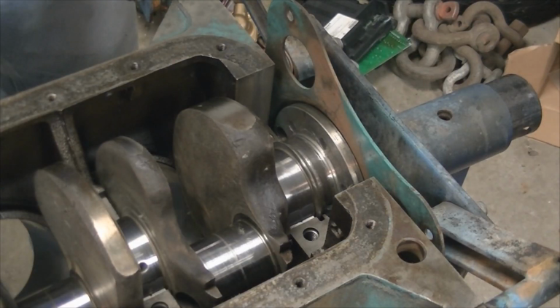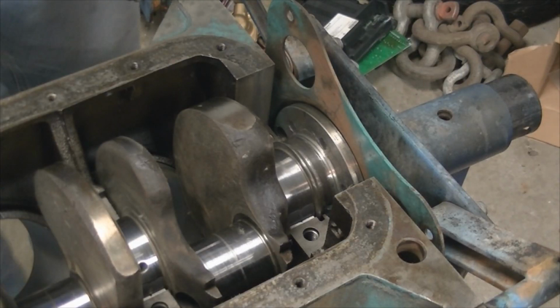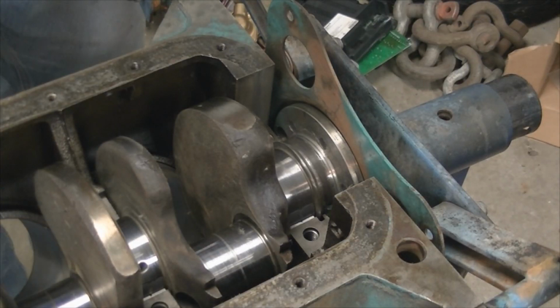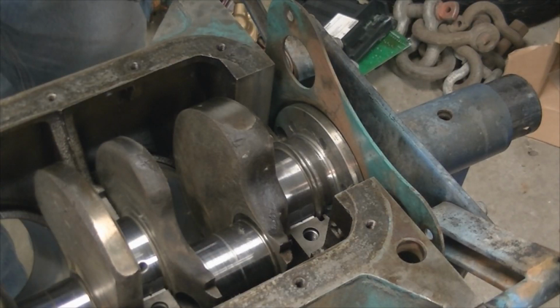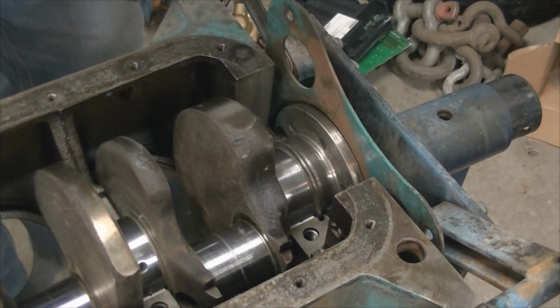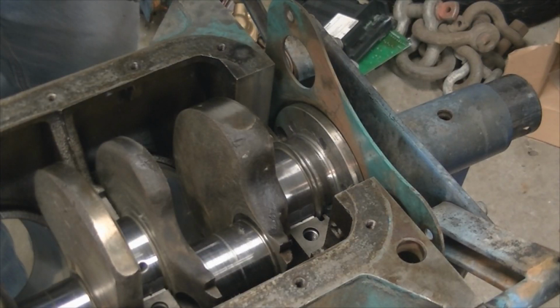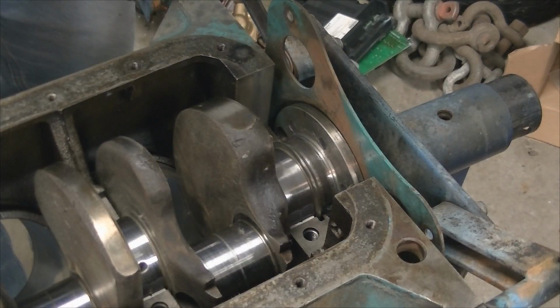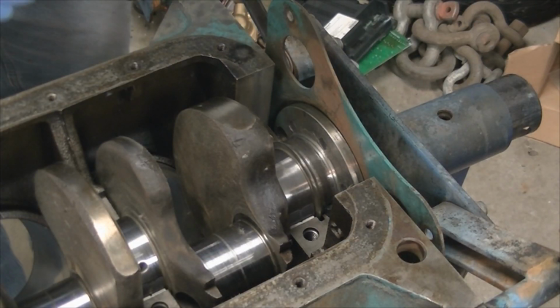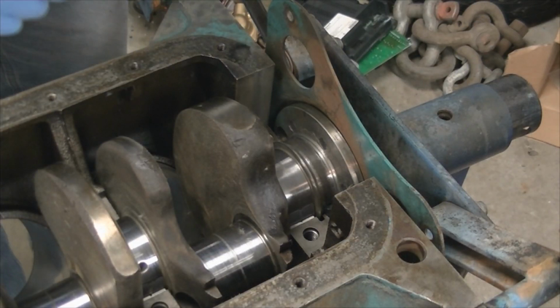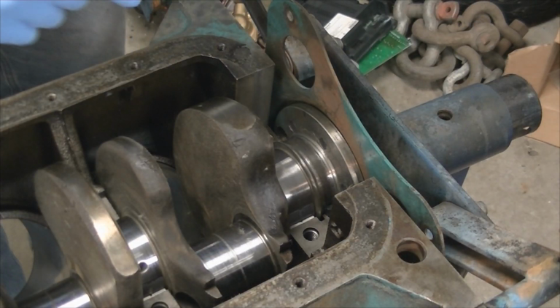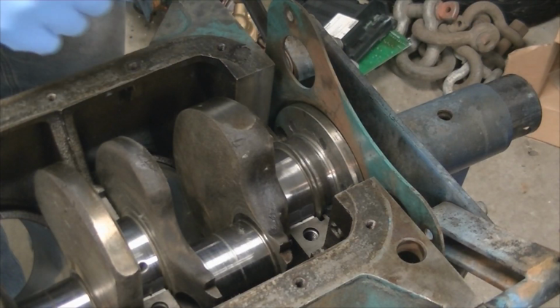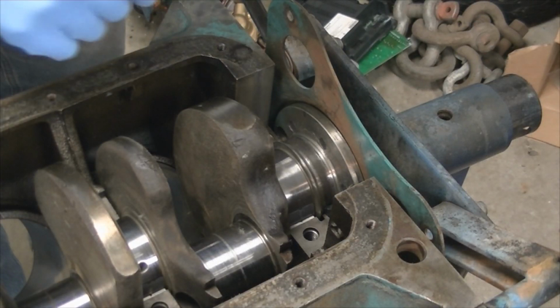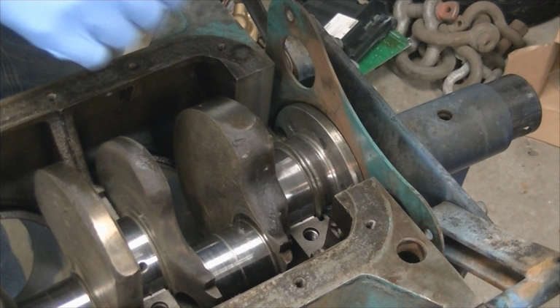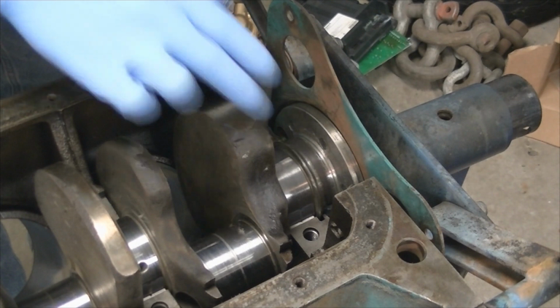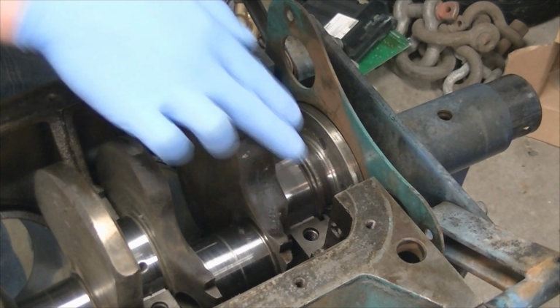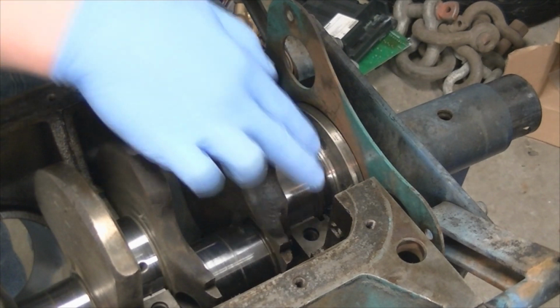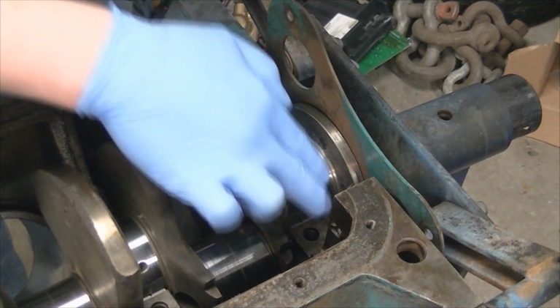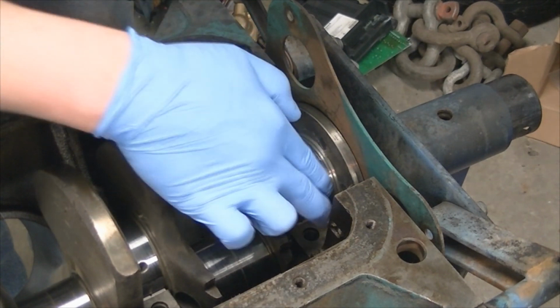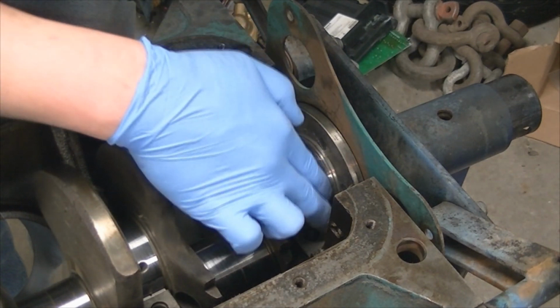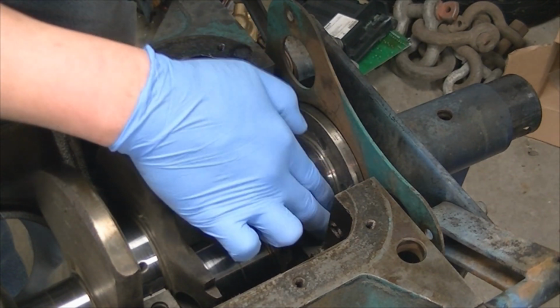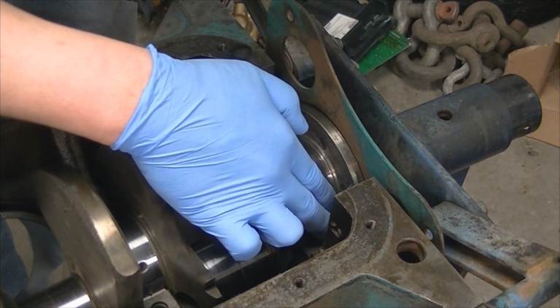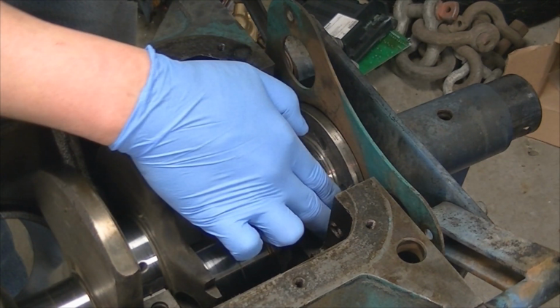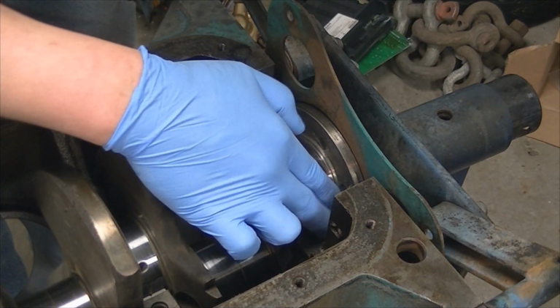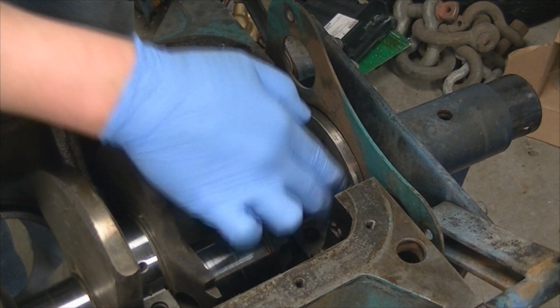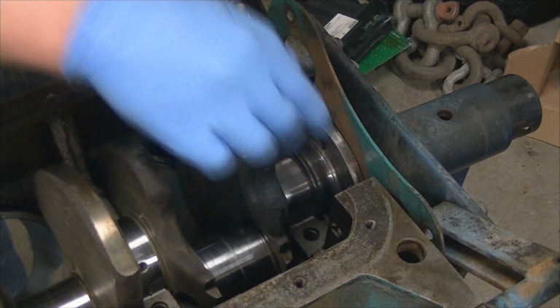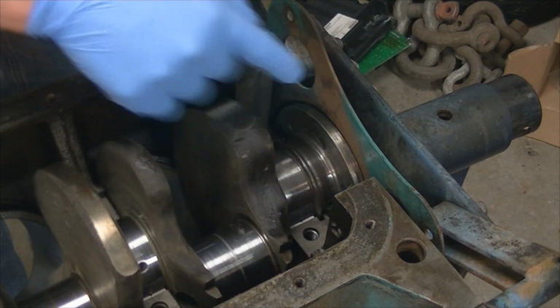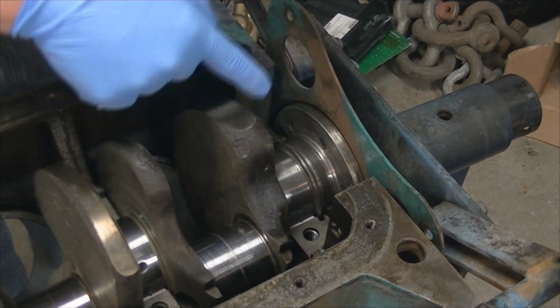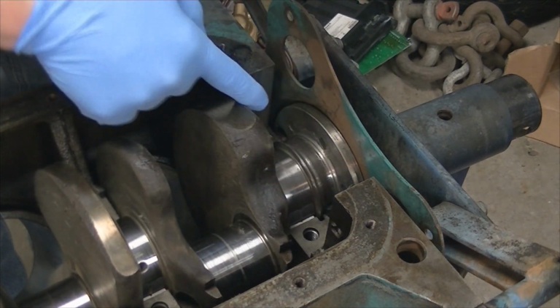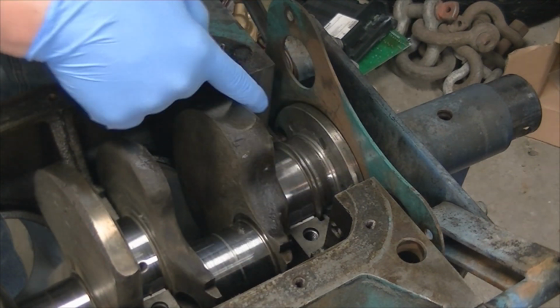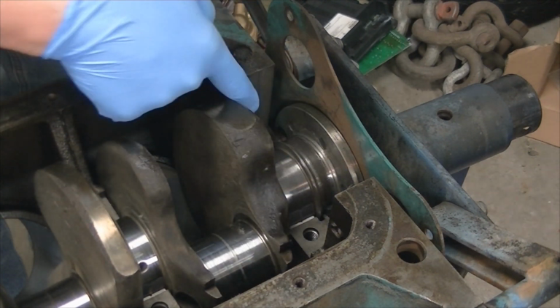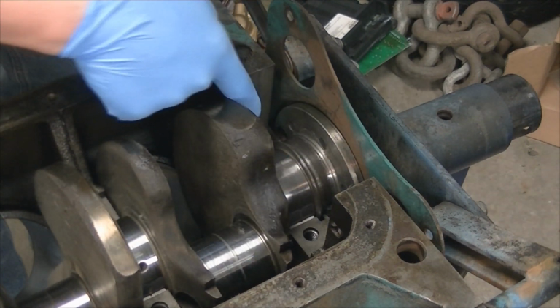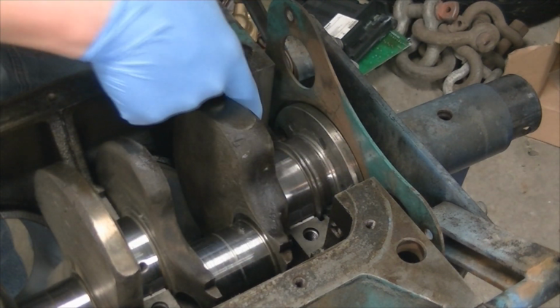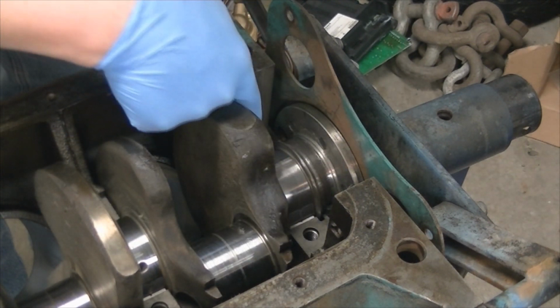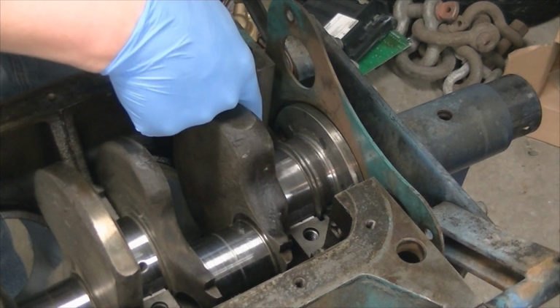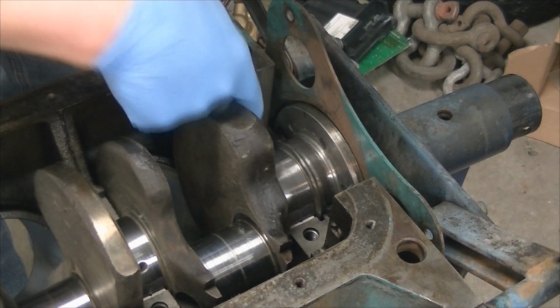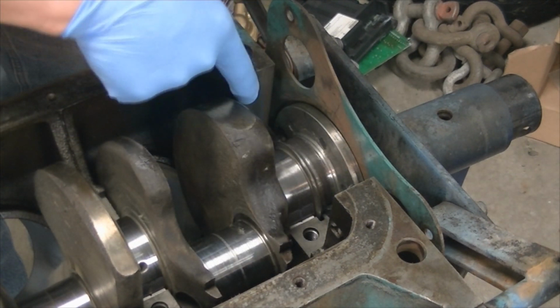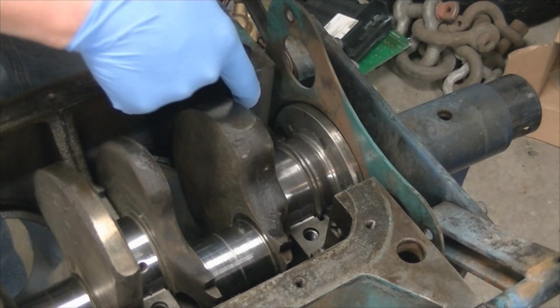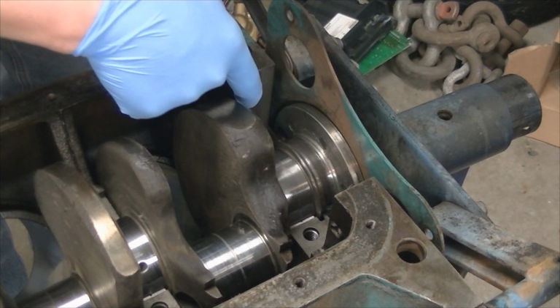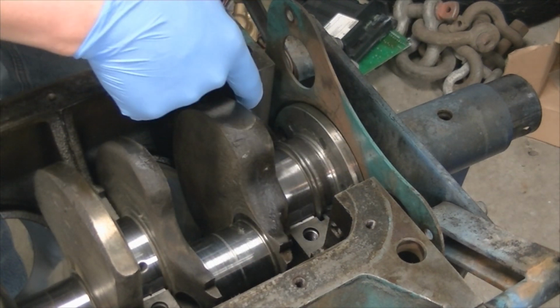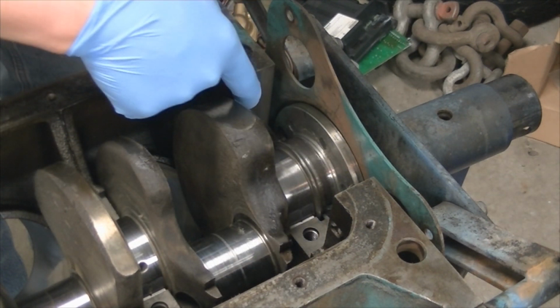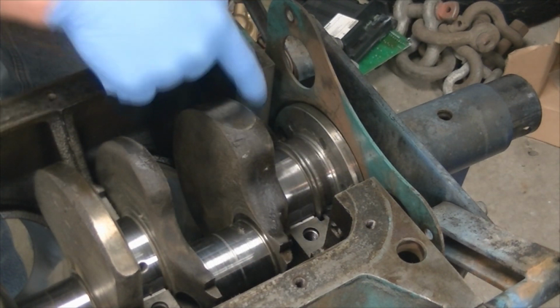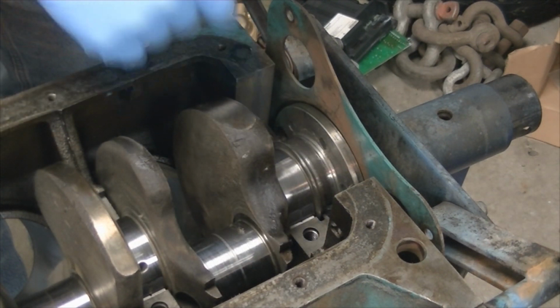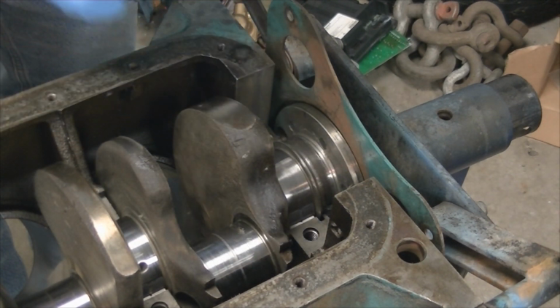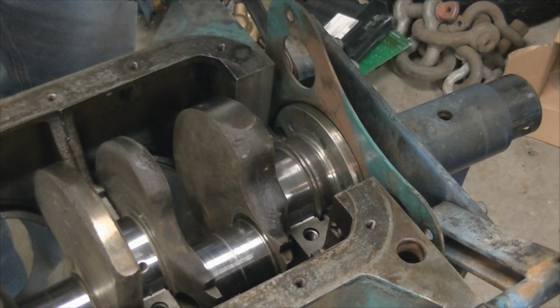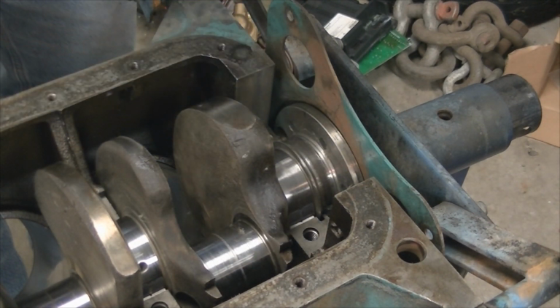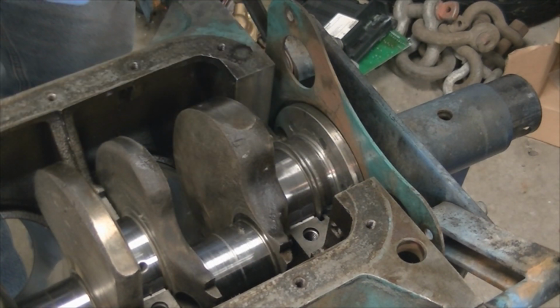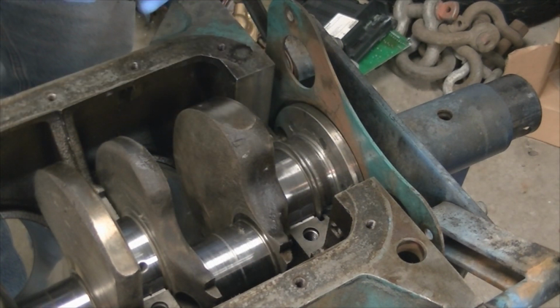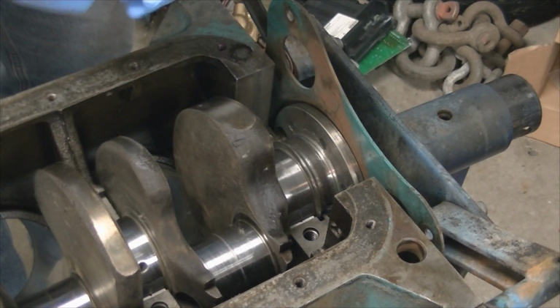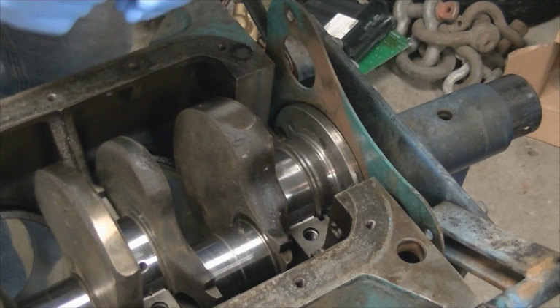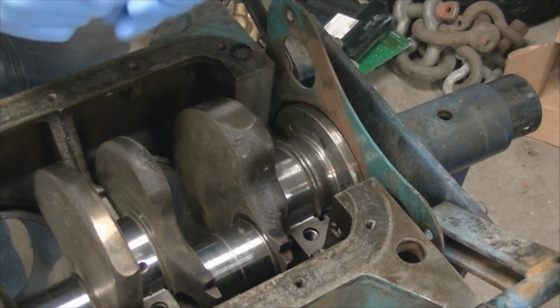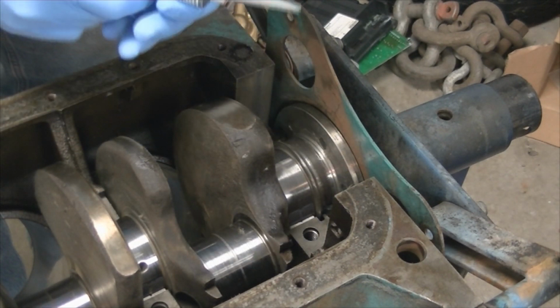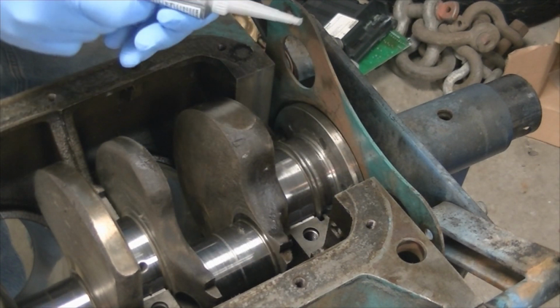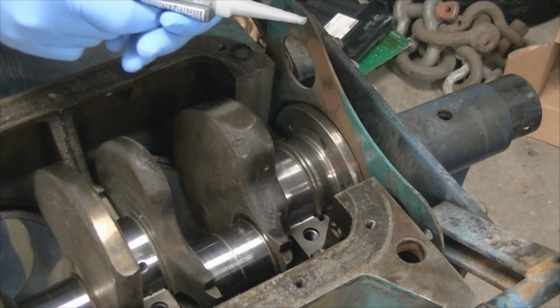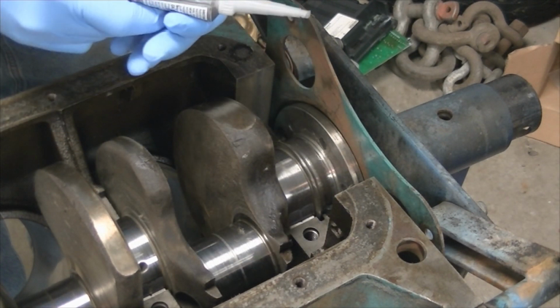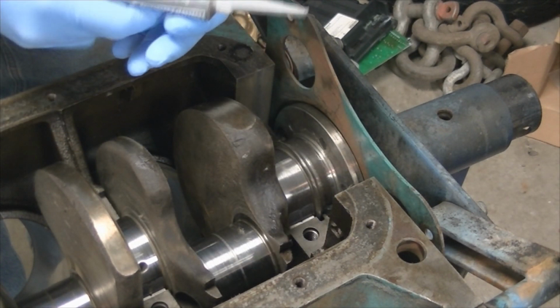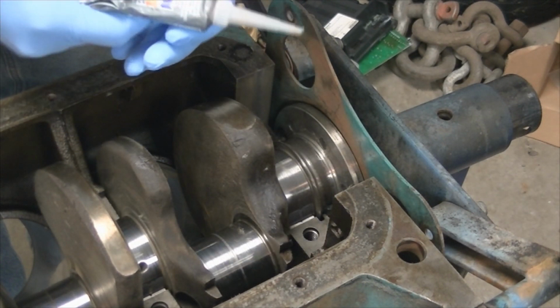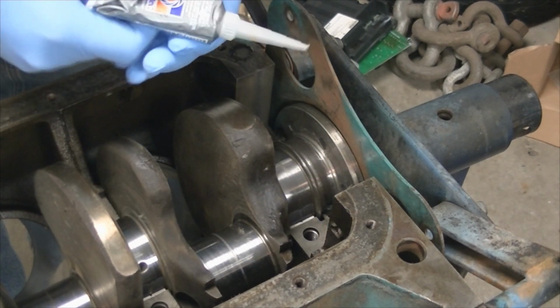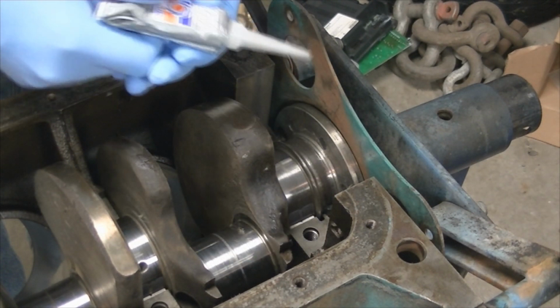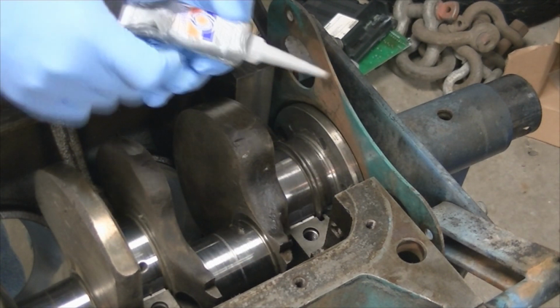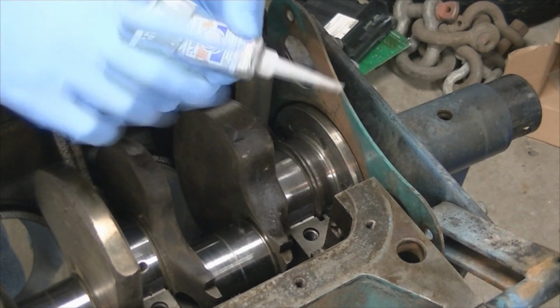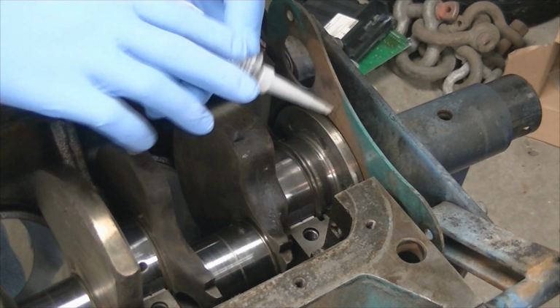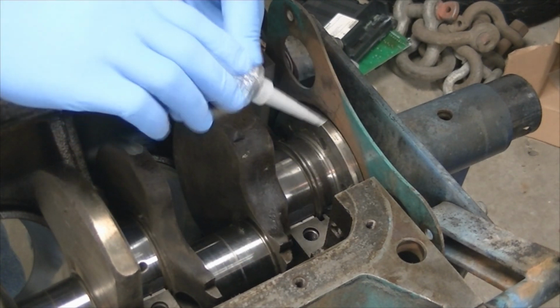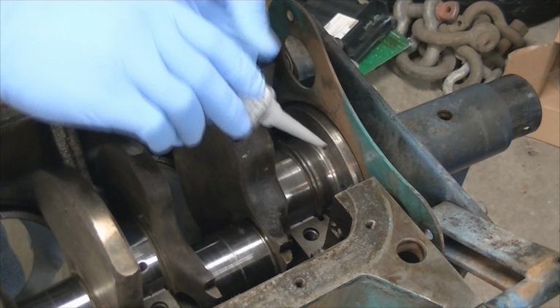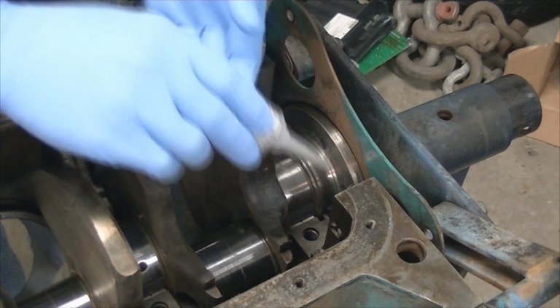Now that the crank is installed, what we're going to do is get some silicone in the corners and a little bit up the side walls of this sealing surface.